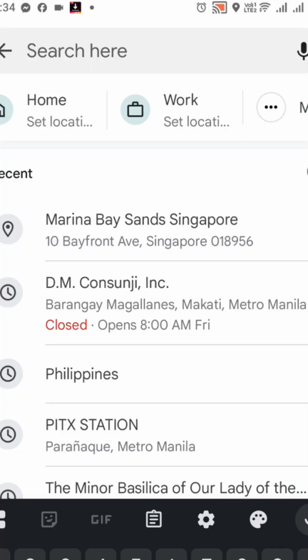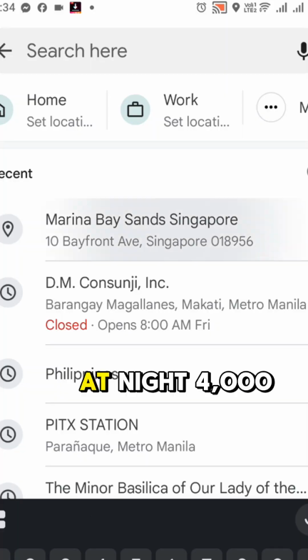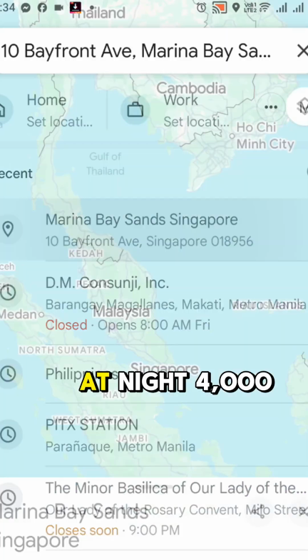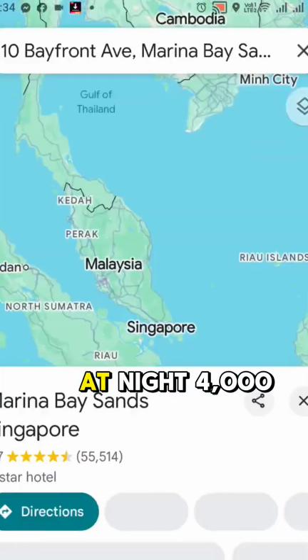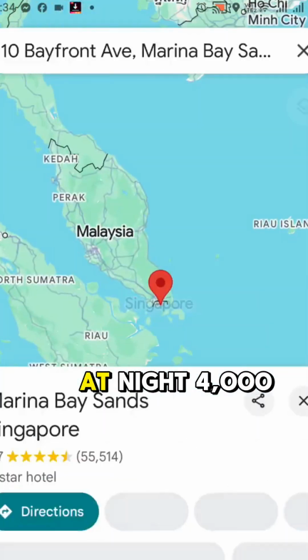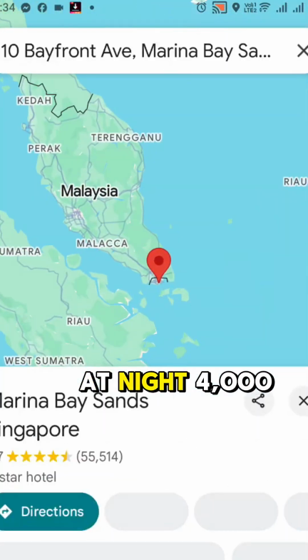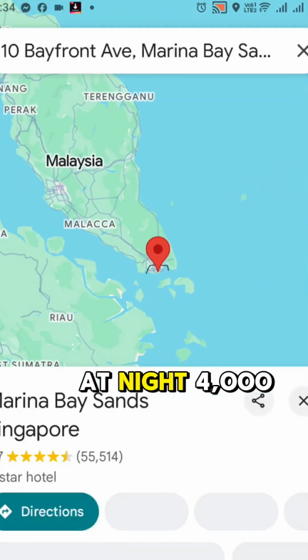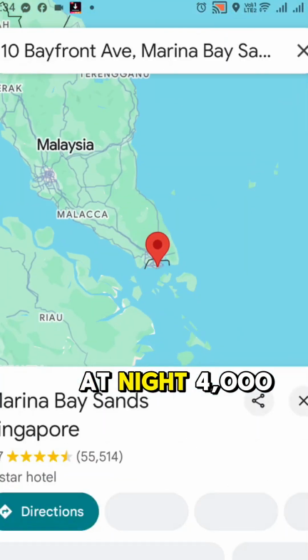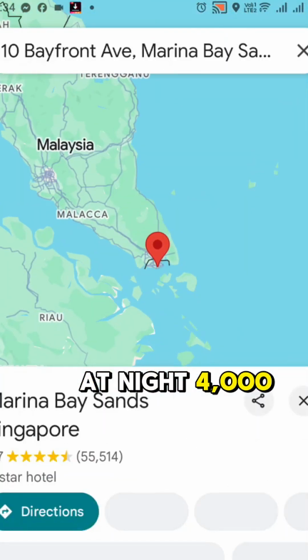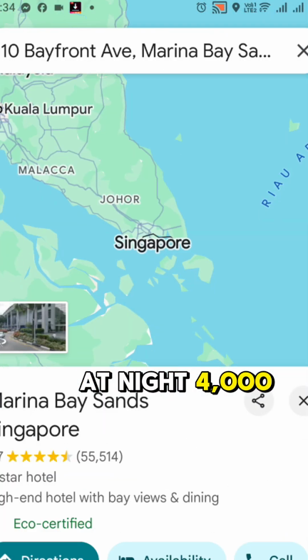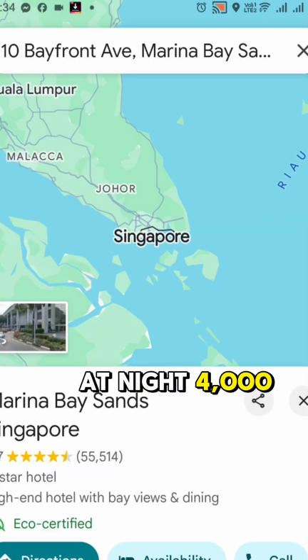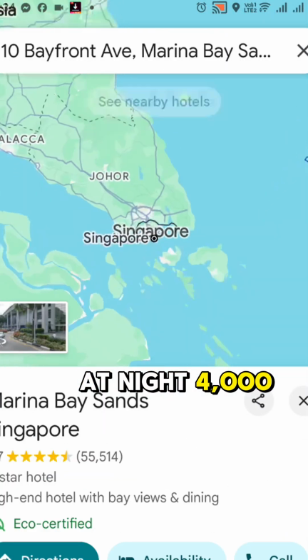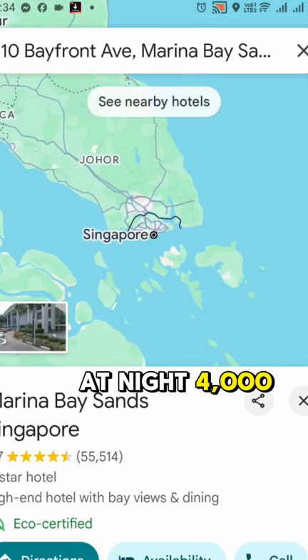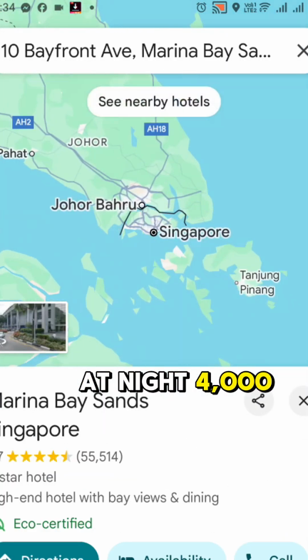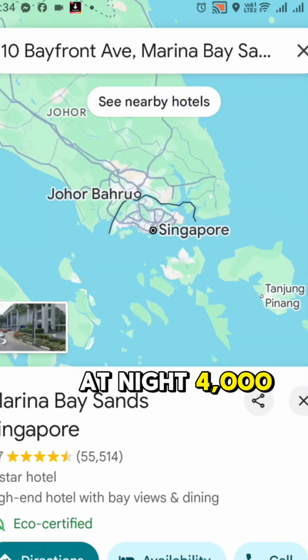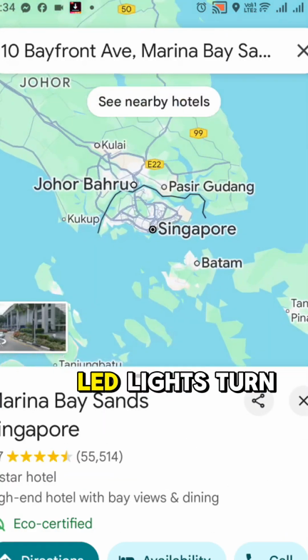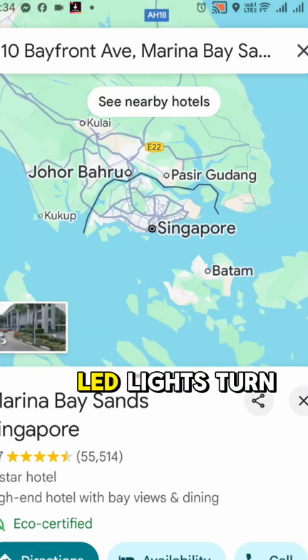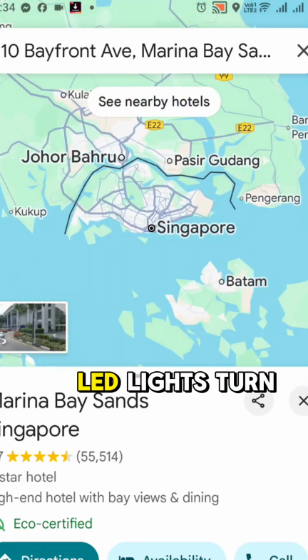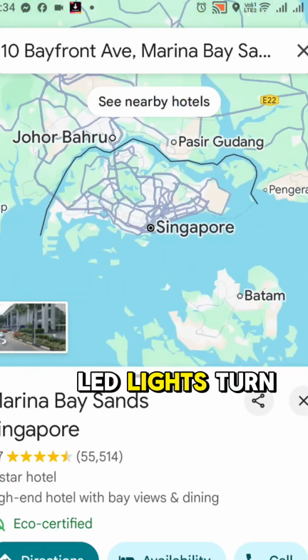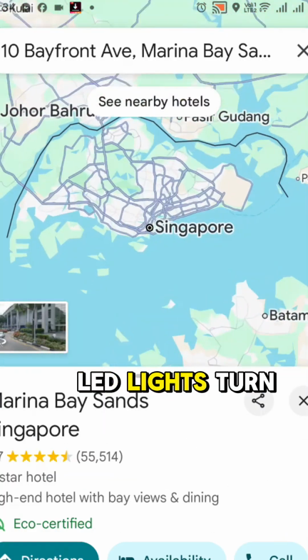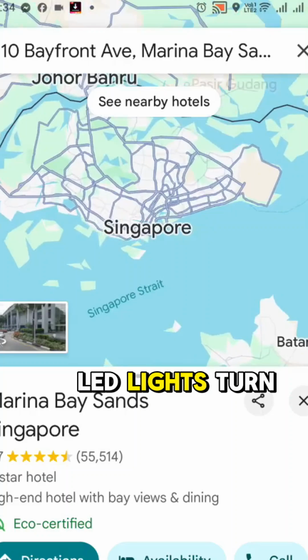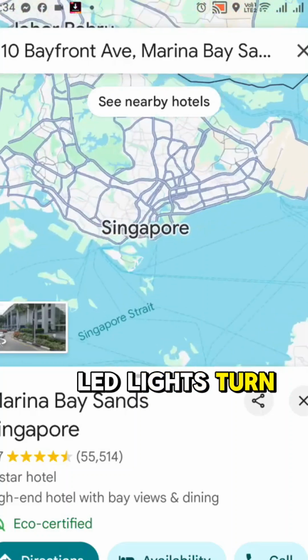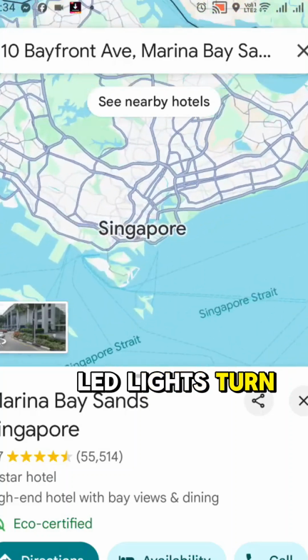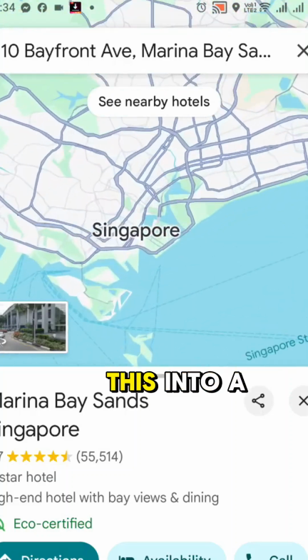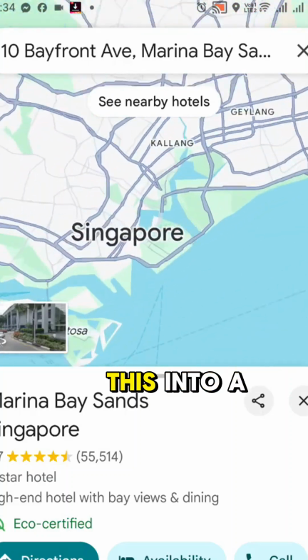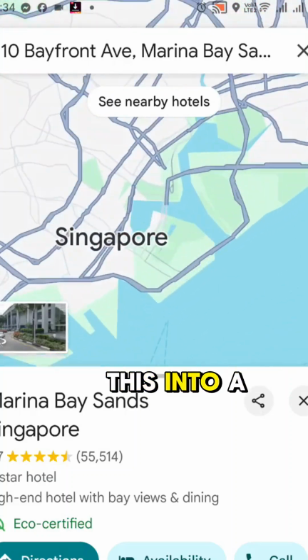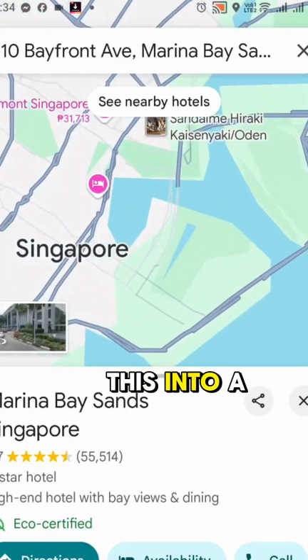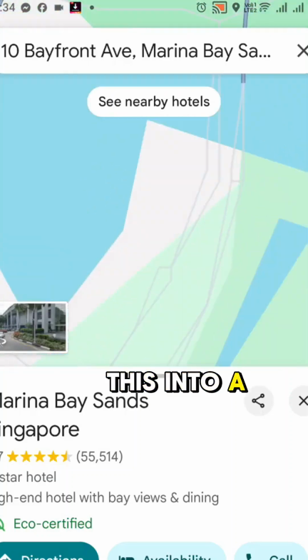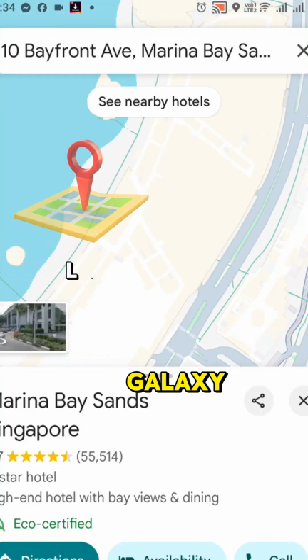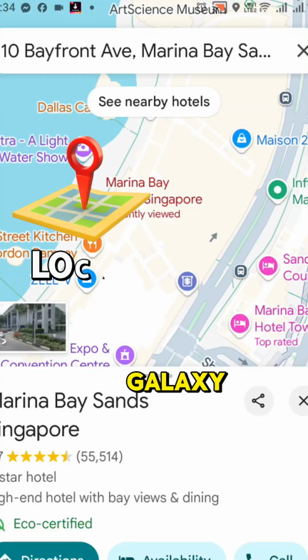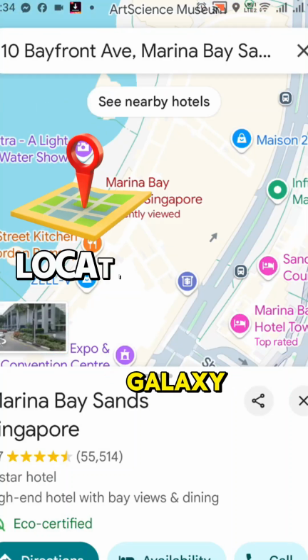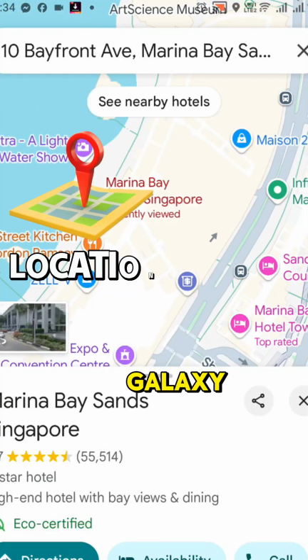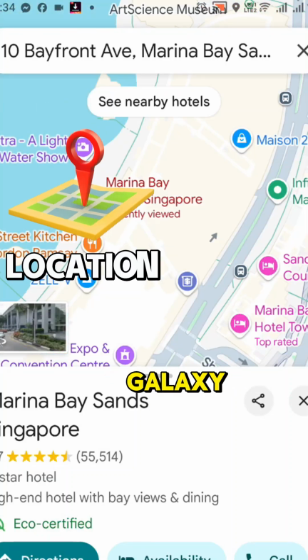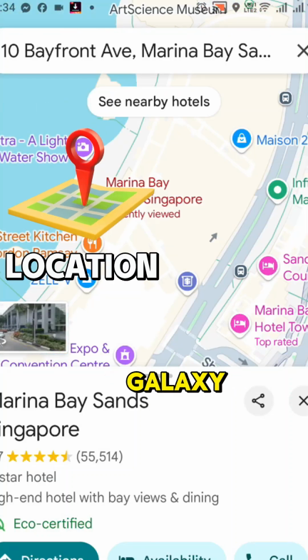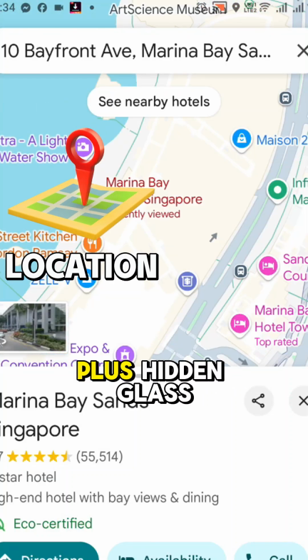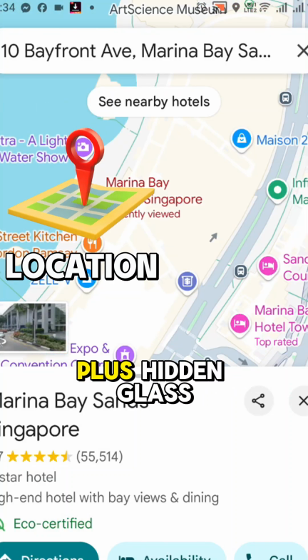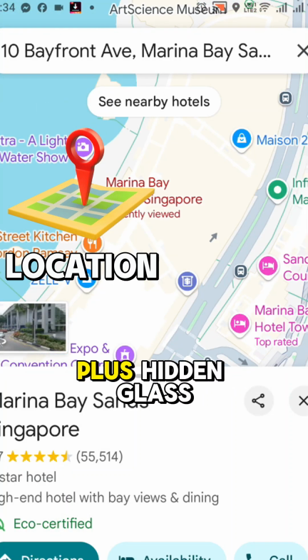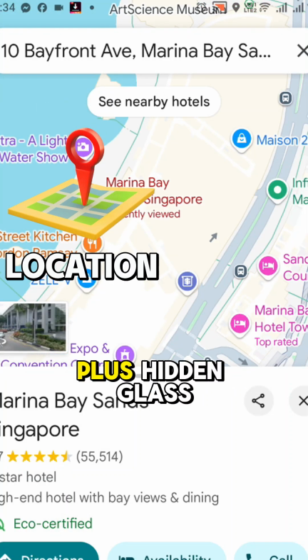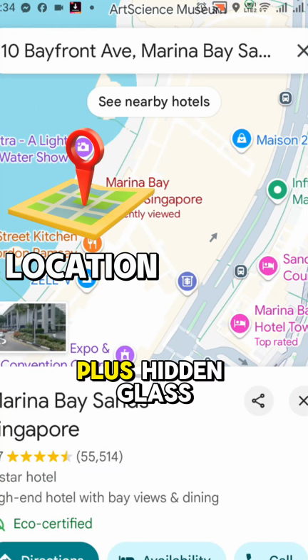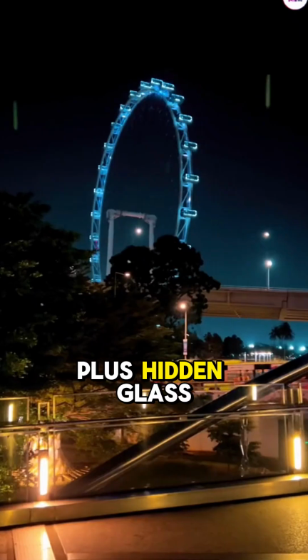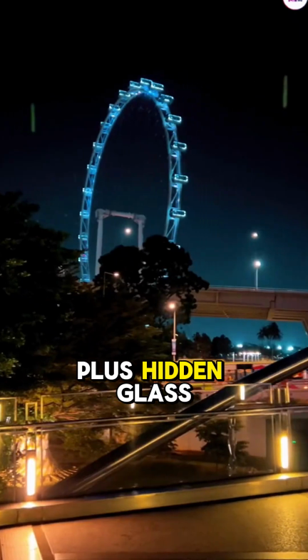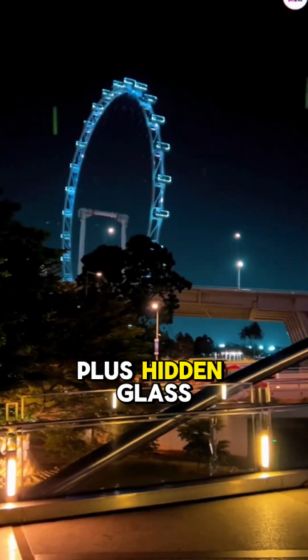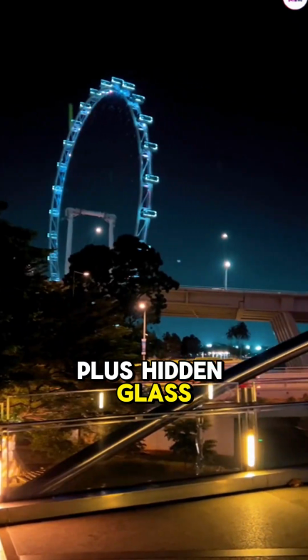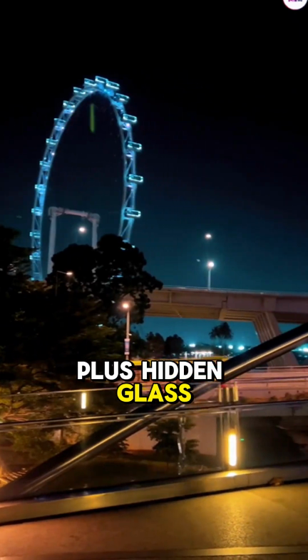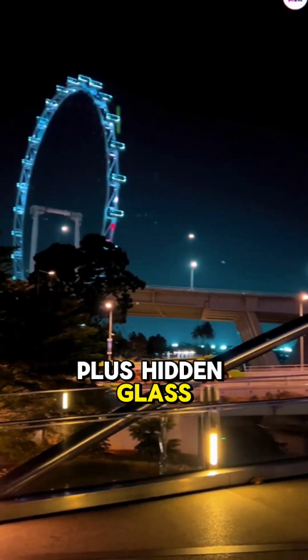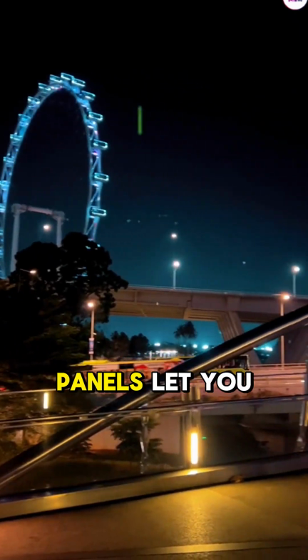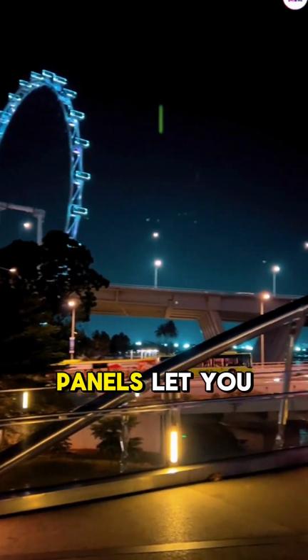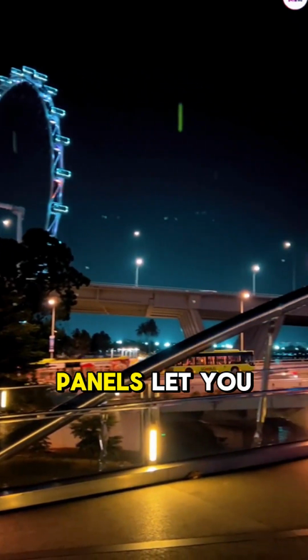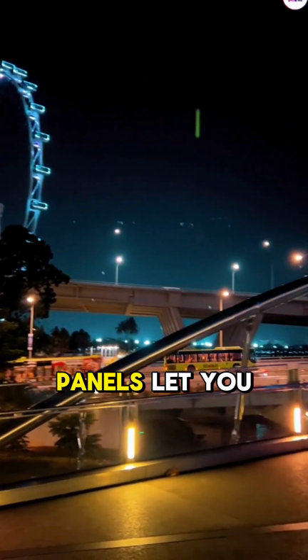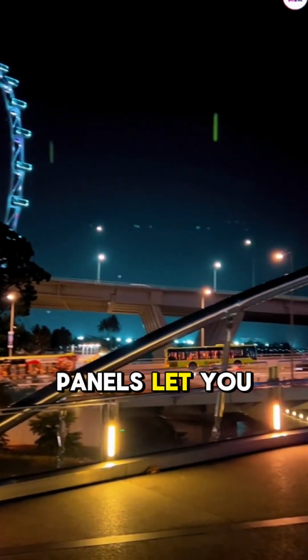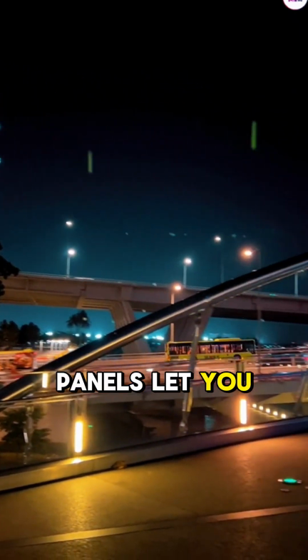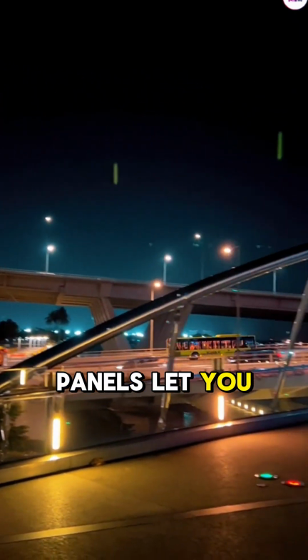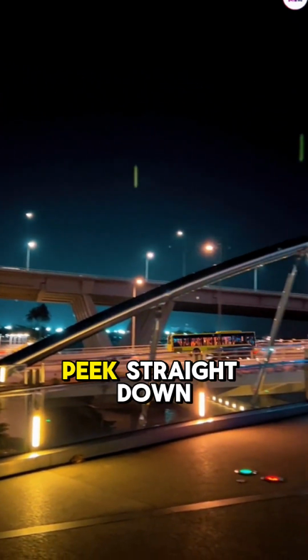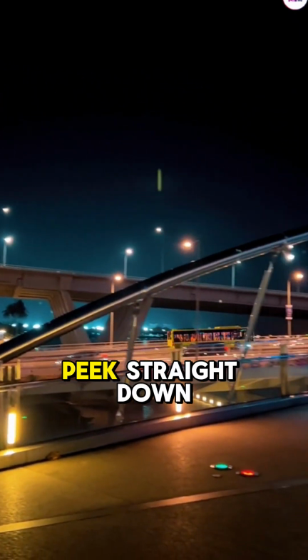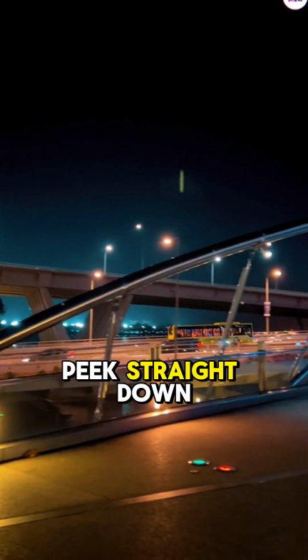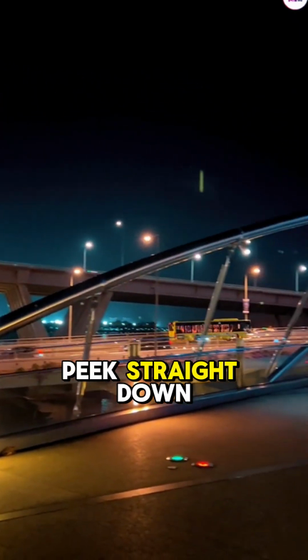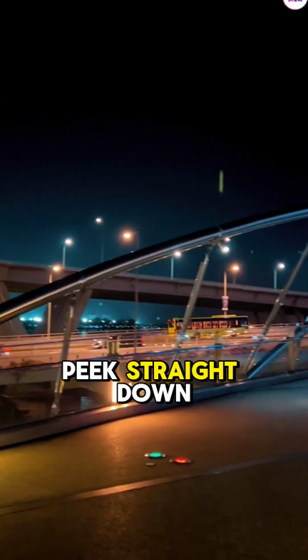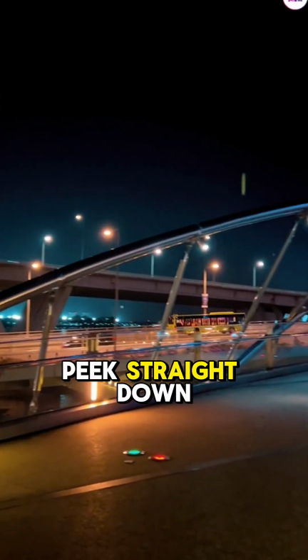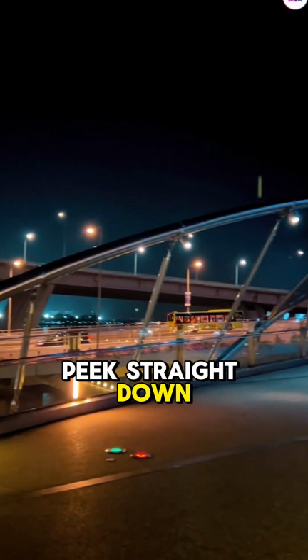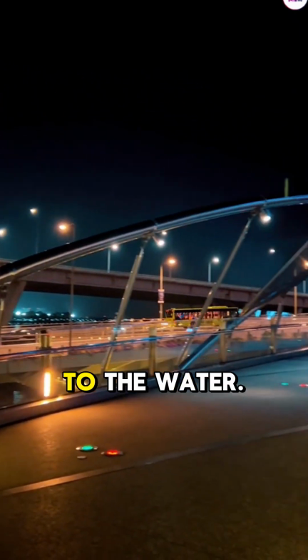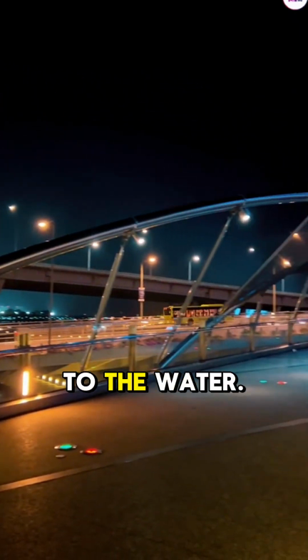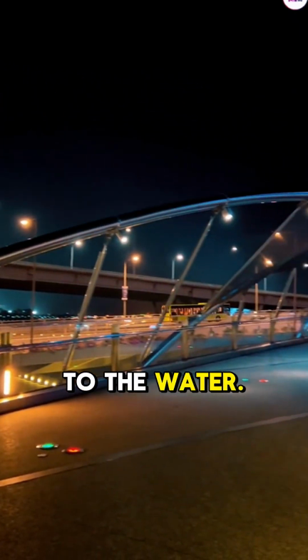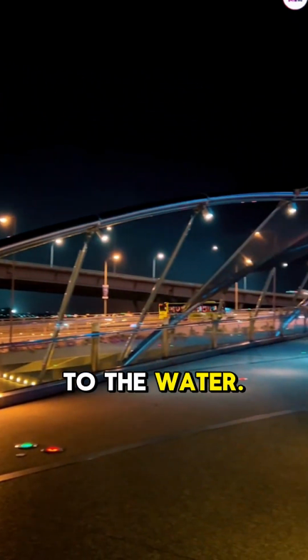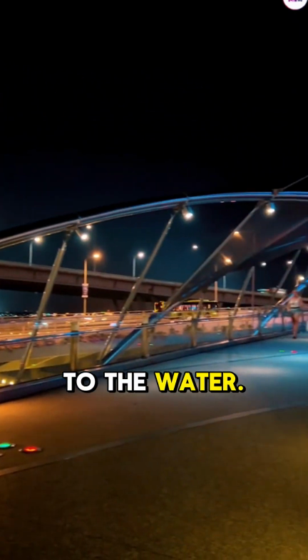At night, 4,000 LED lights turn this into a galaxy. Plus, hidden glass panels let you peek straight down to the water.